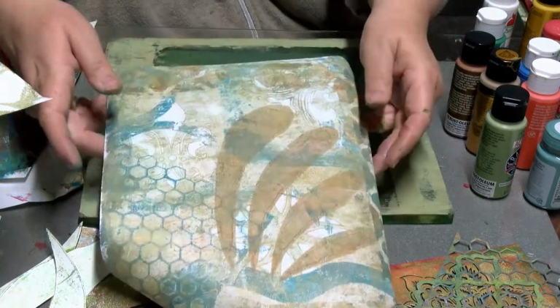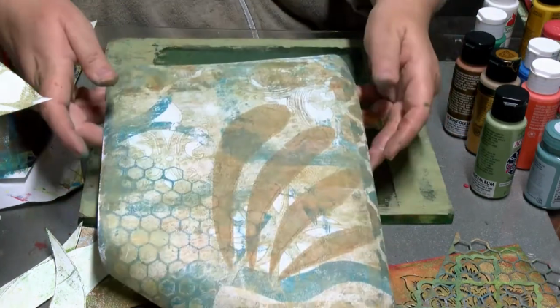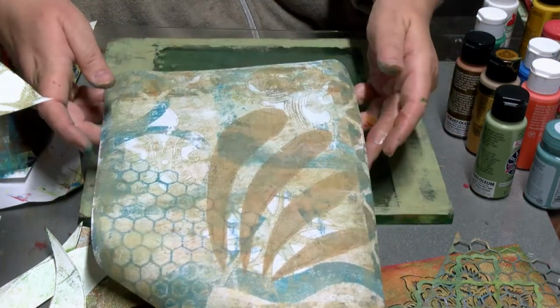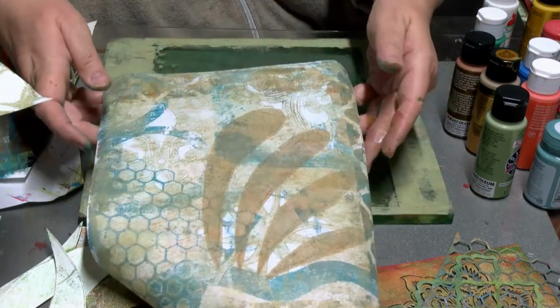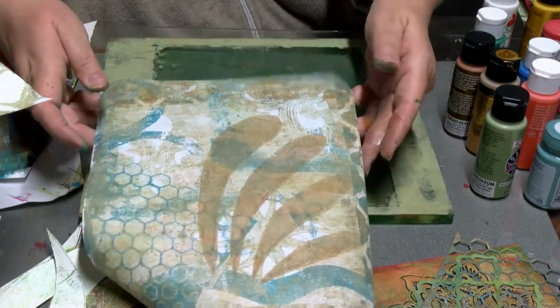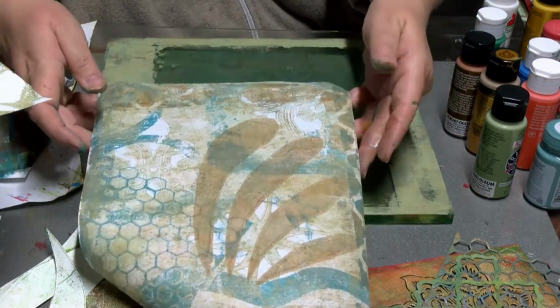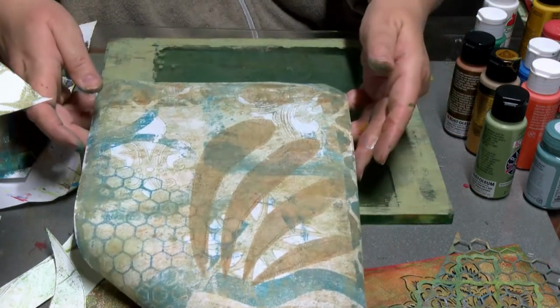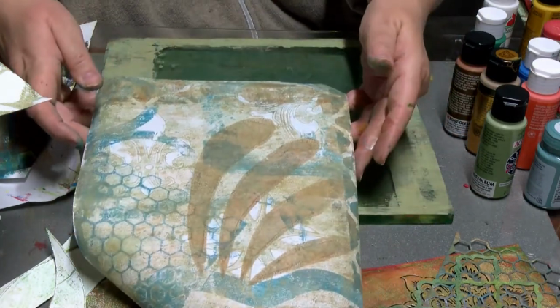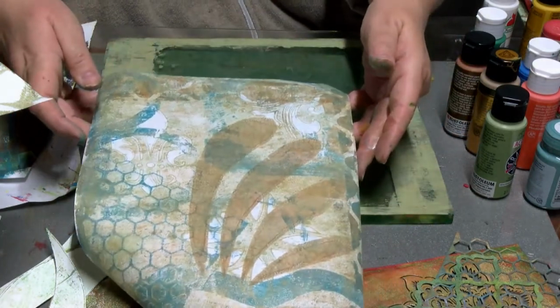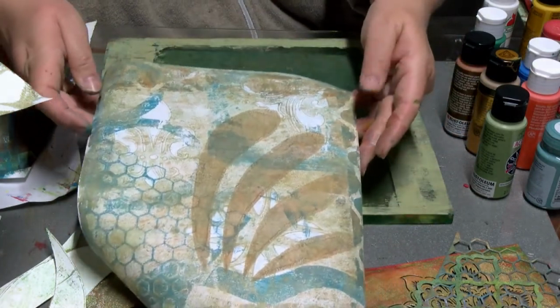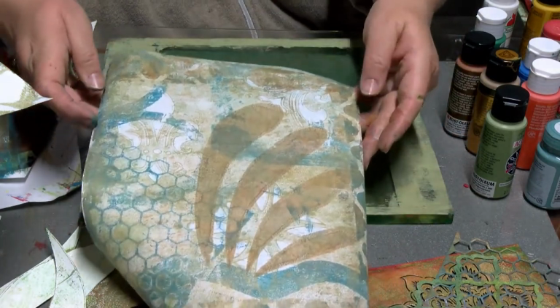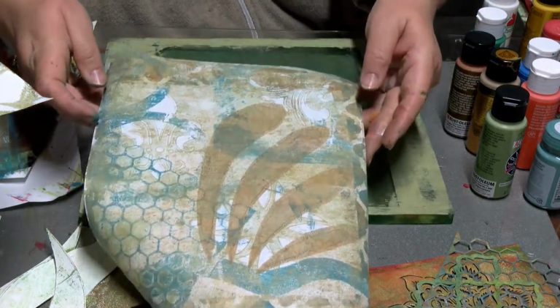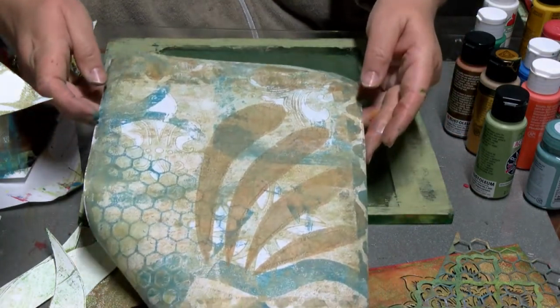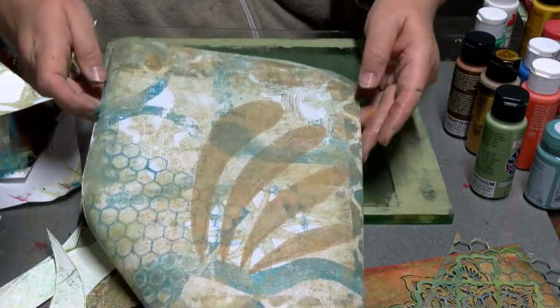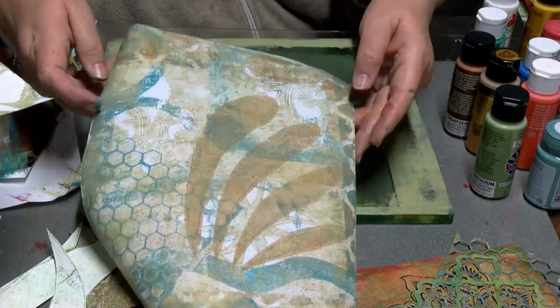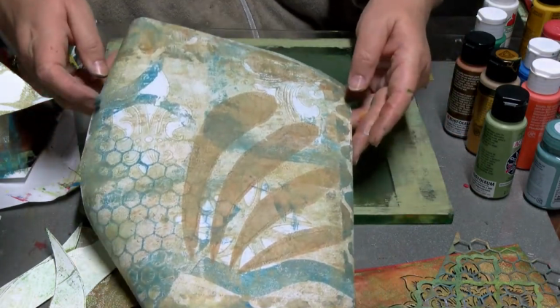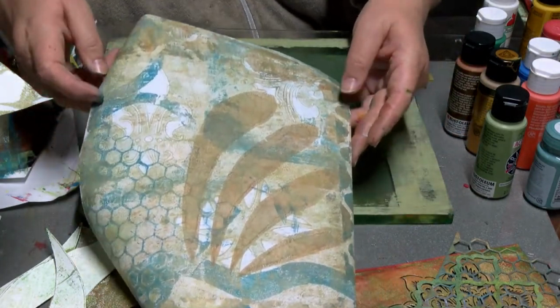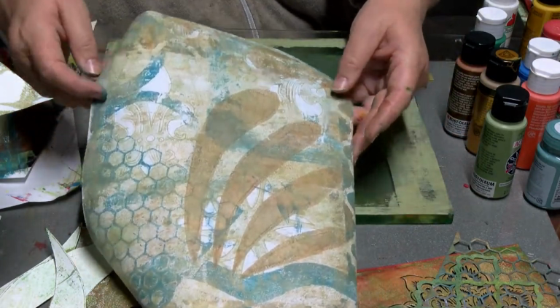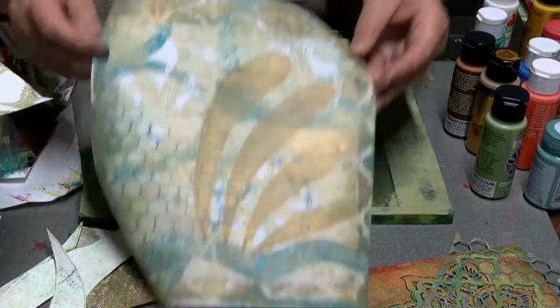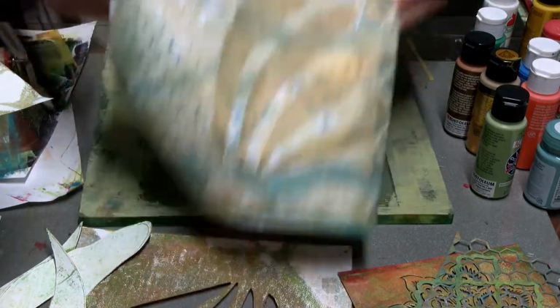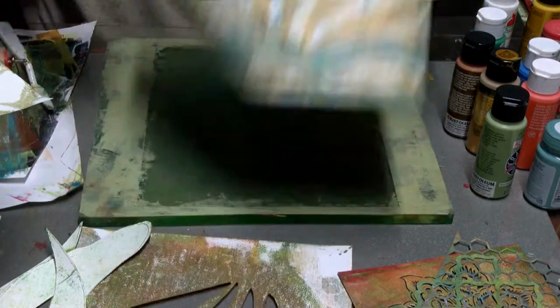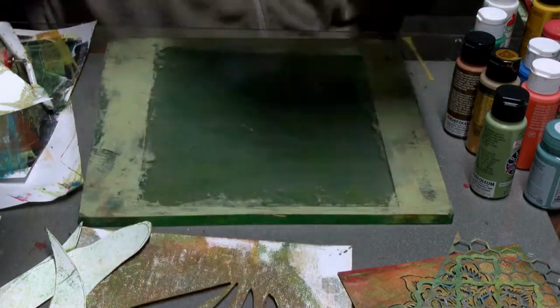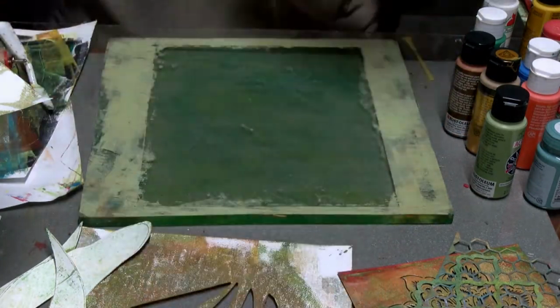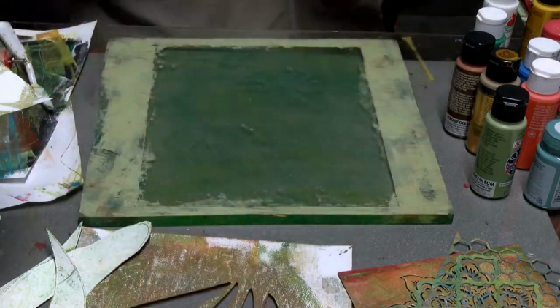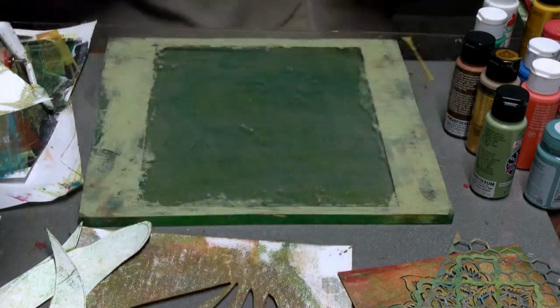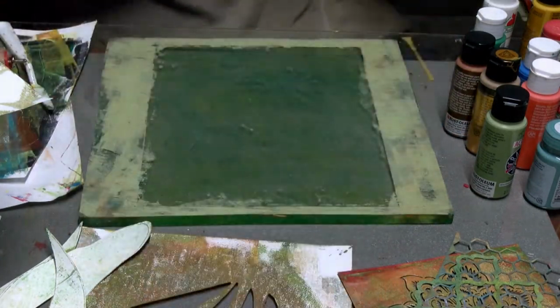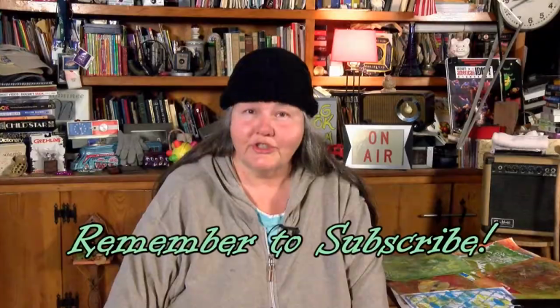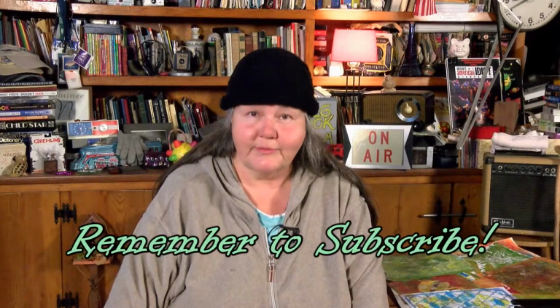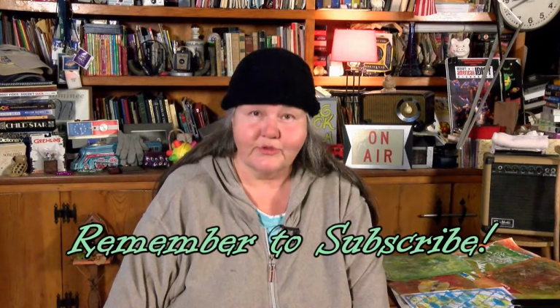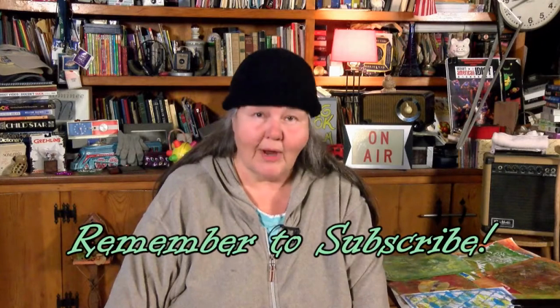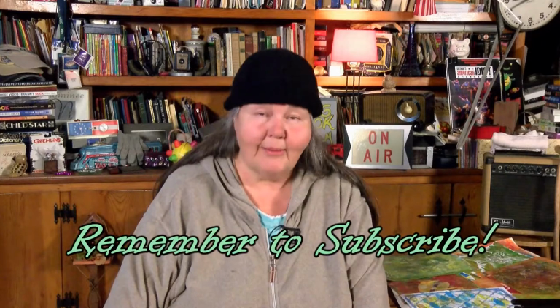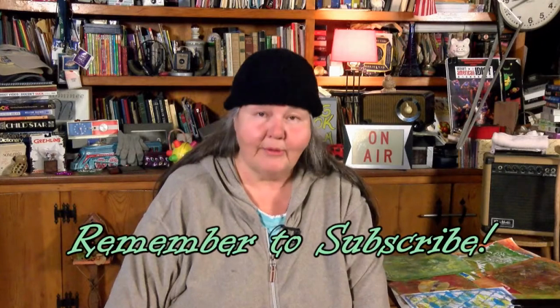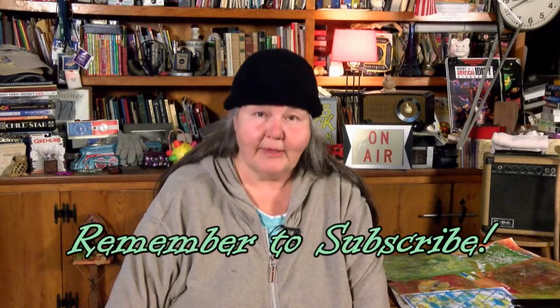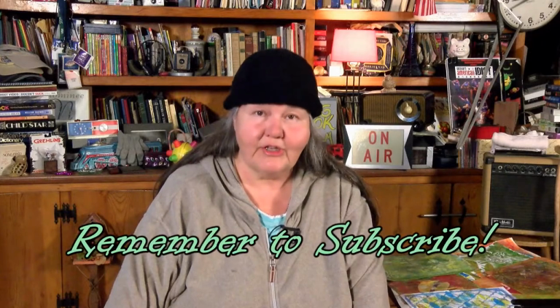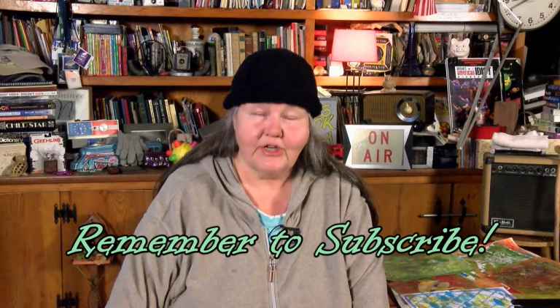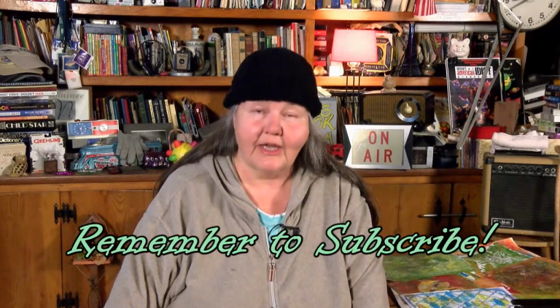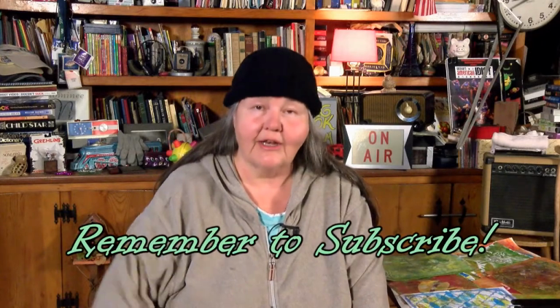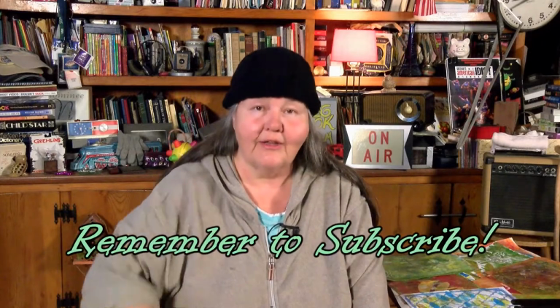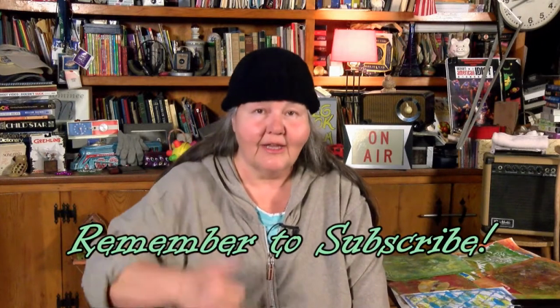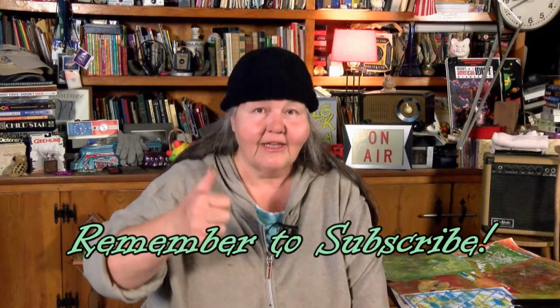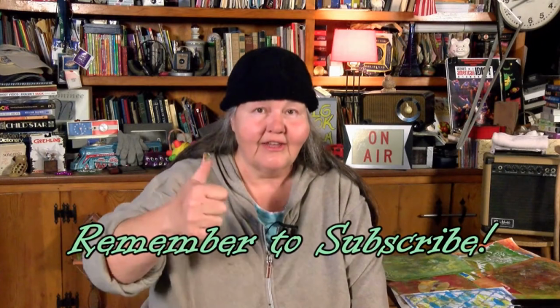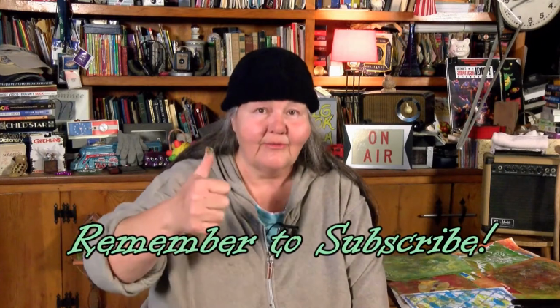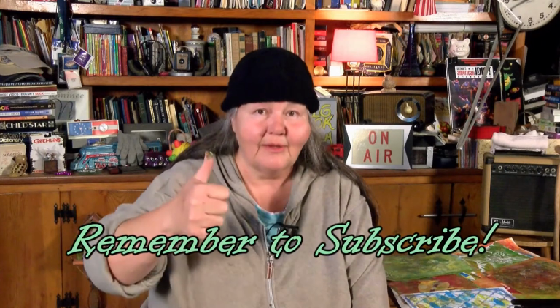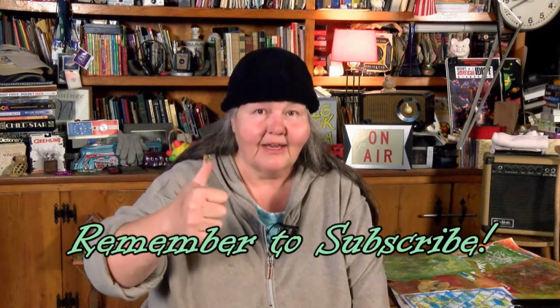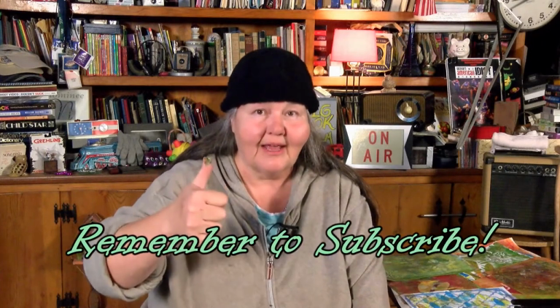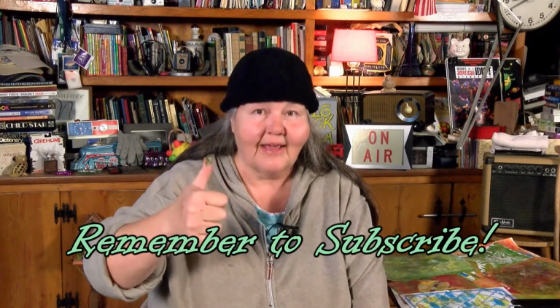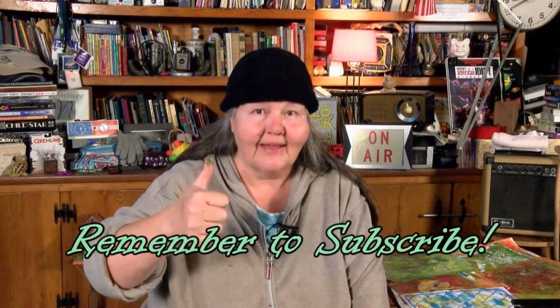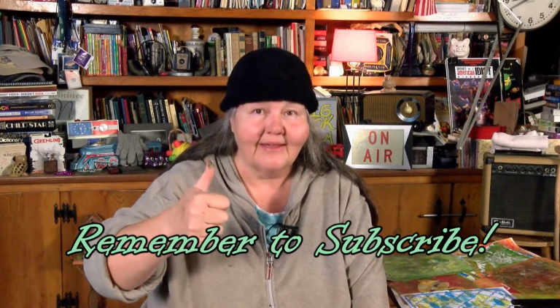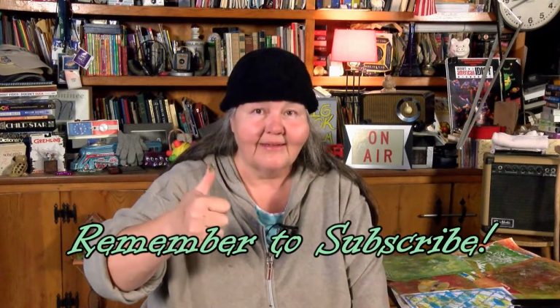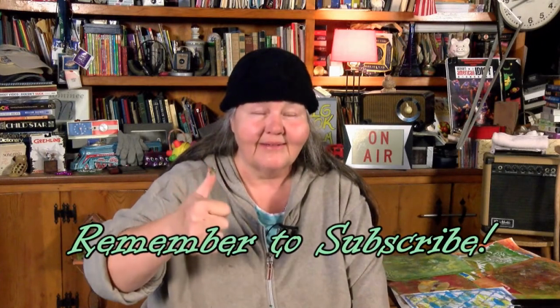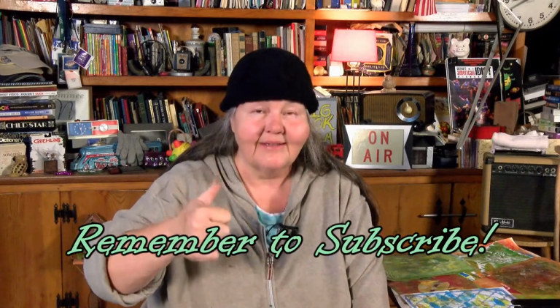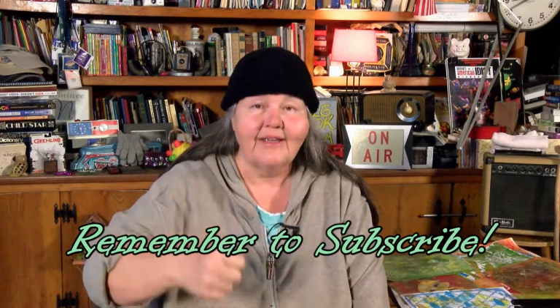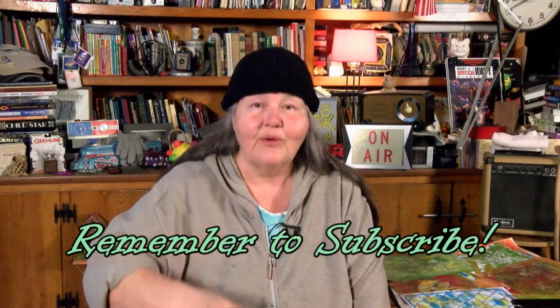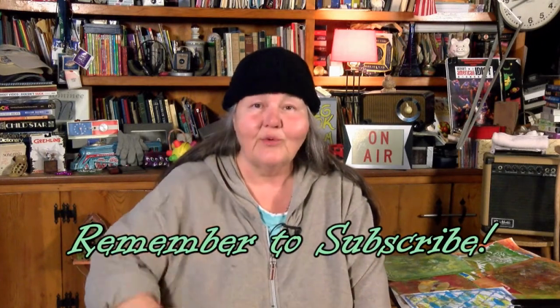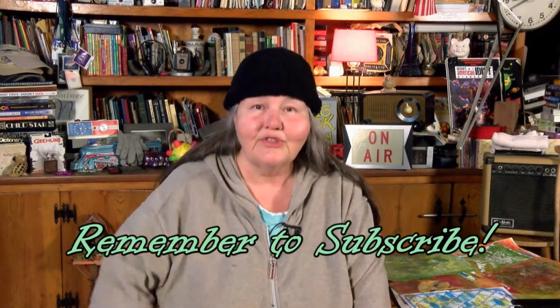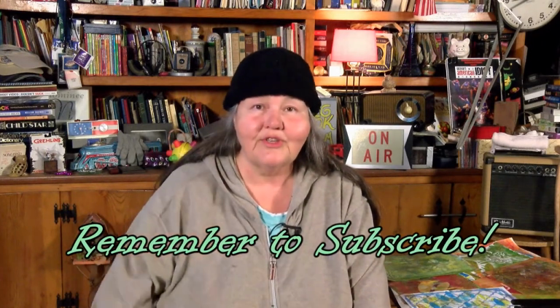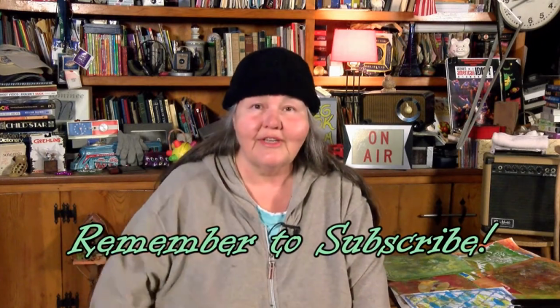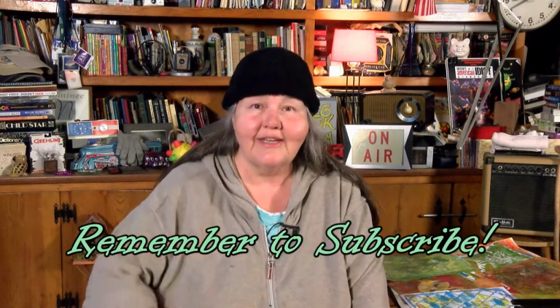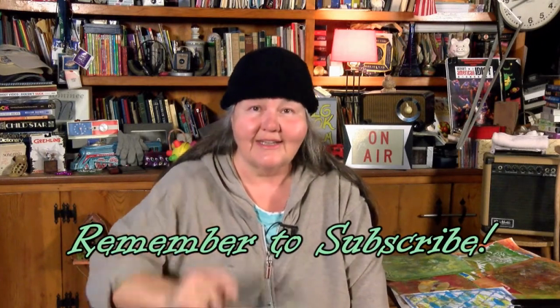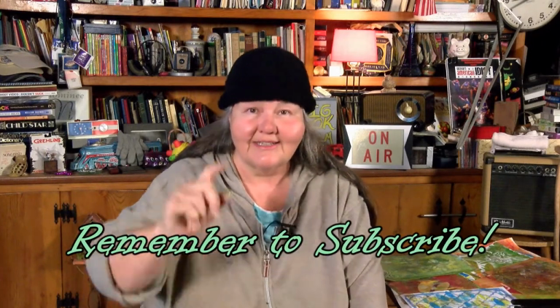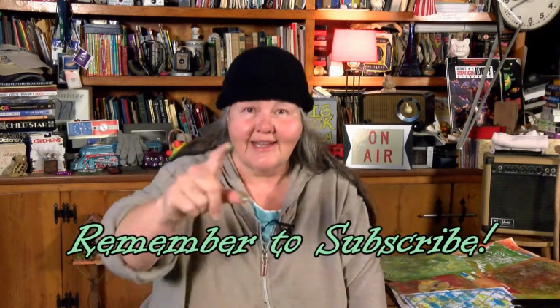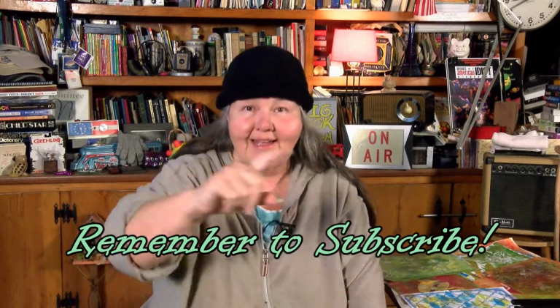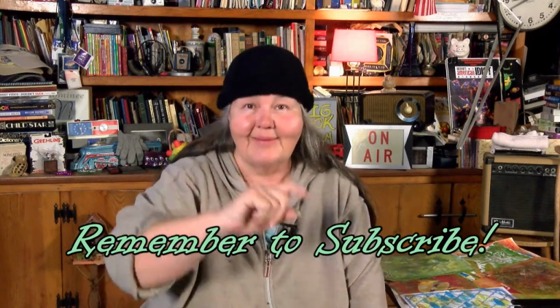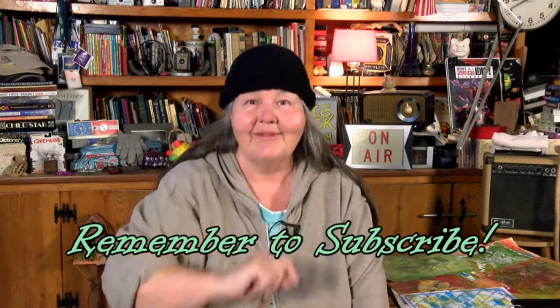I hope you've enjoyed this video. Remember to subscribe to my channel and give me a like. We'll see you next time.